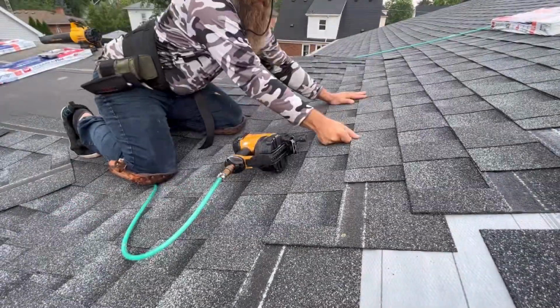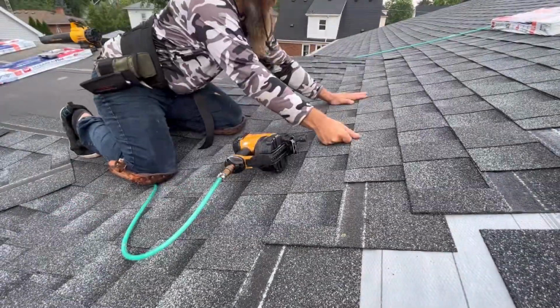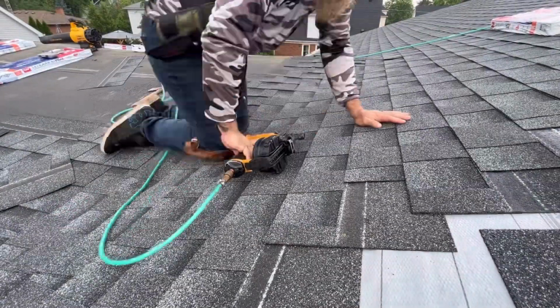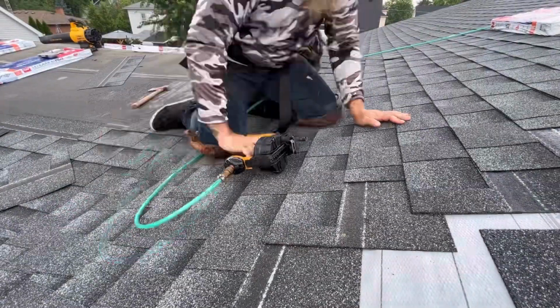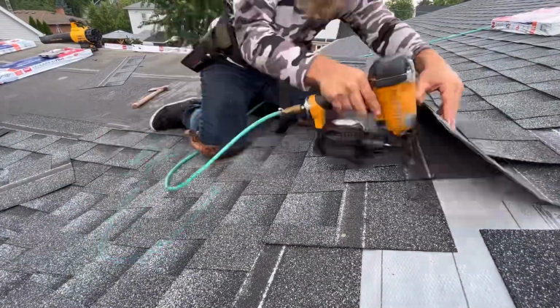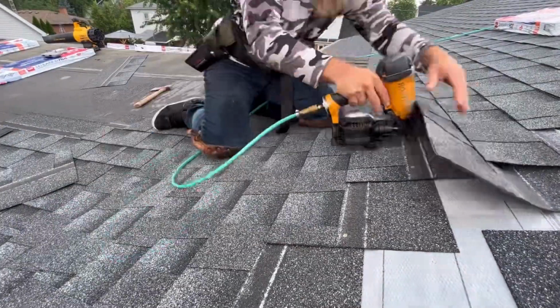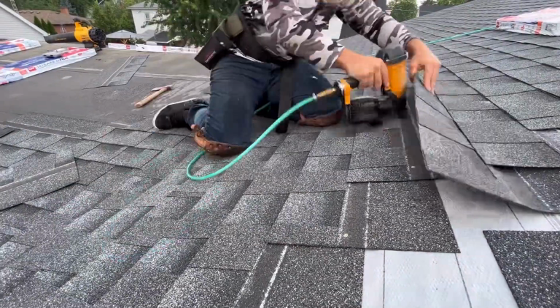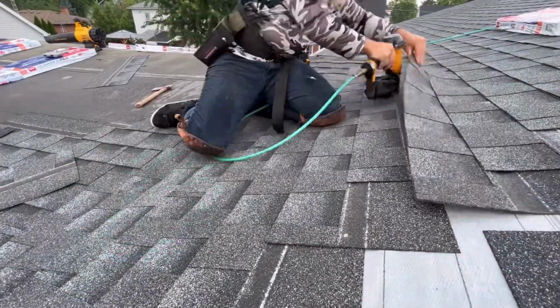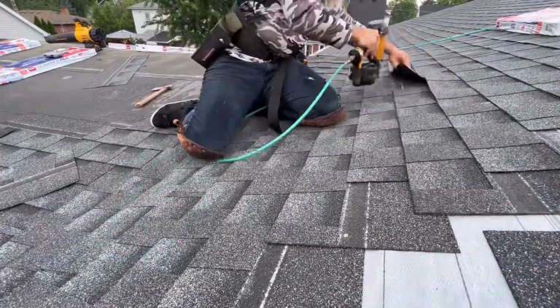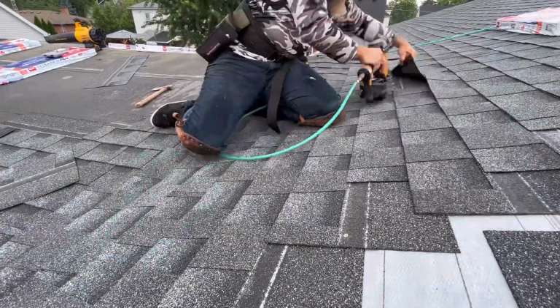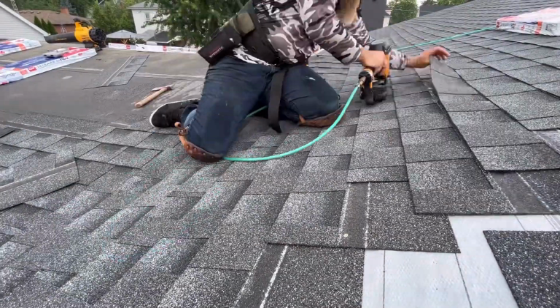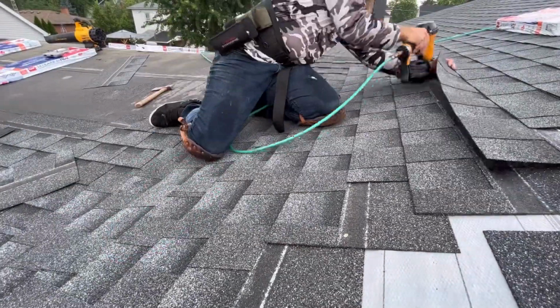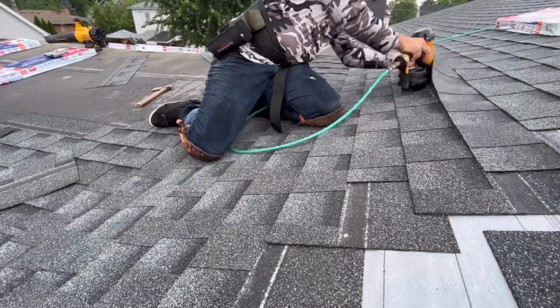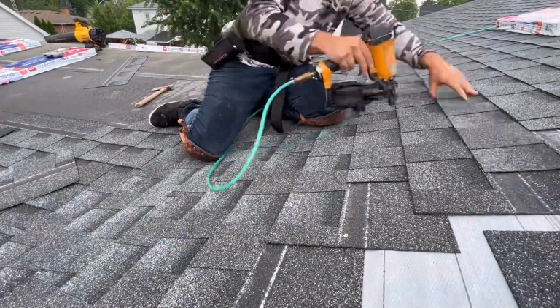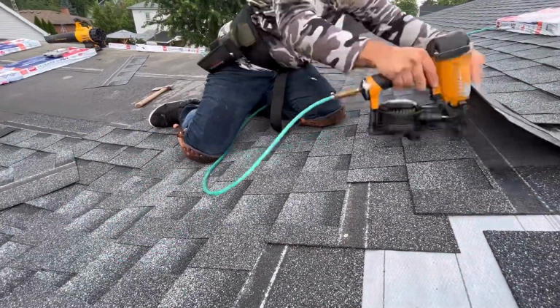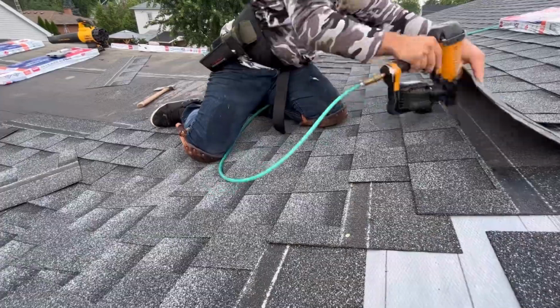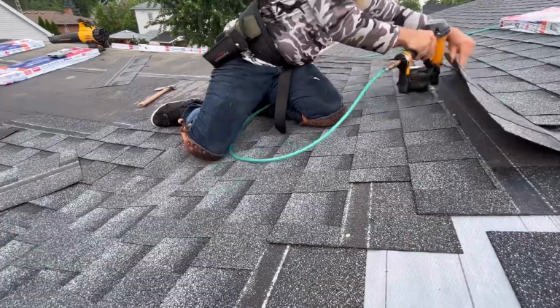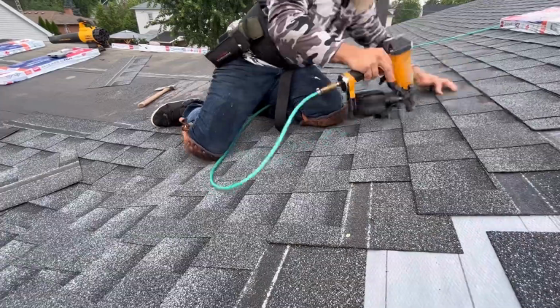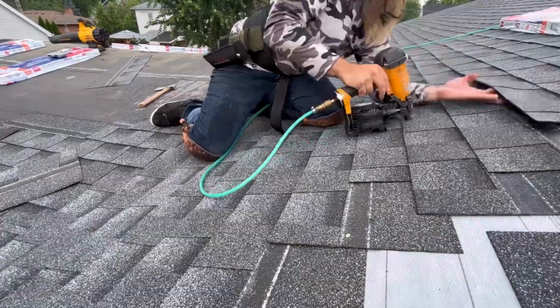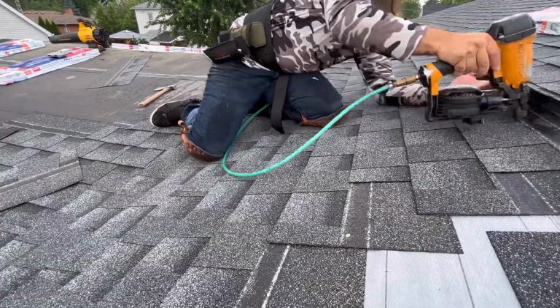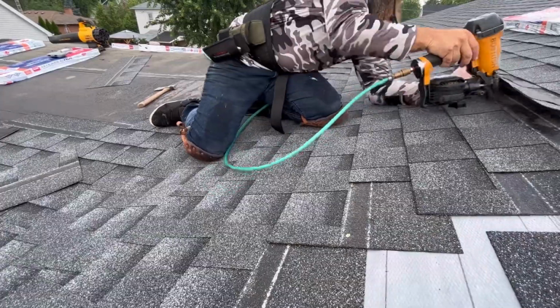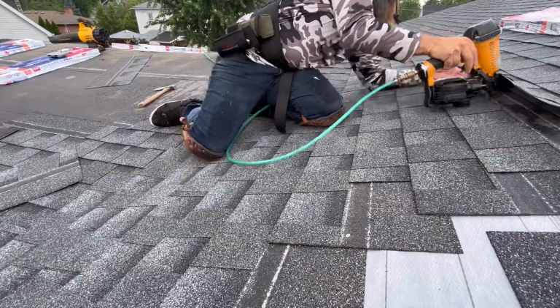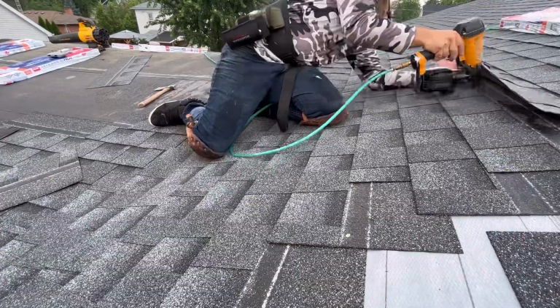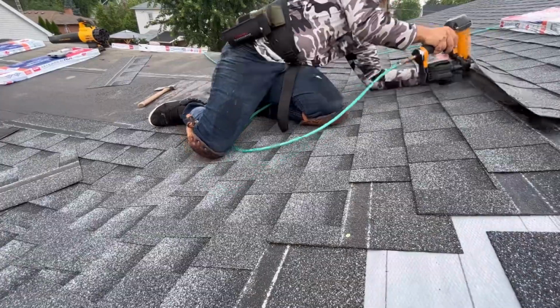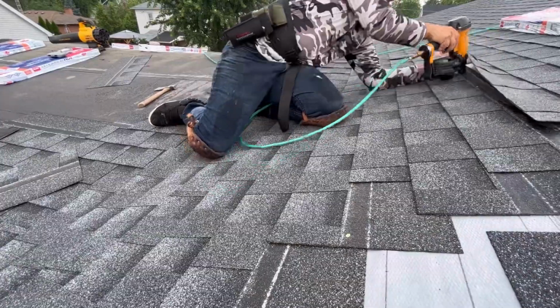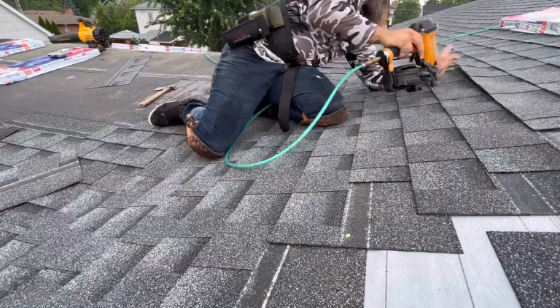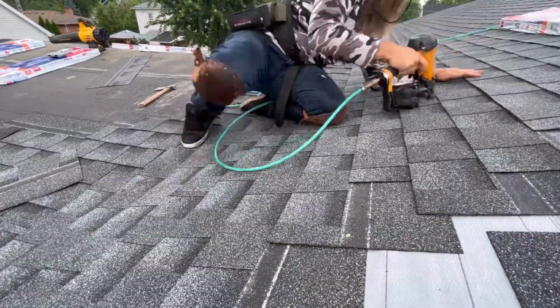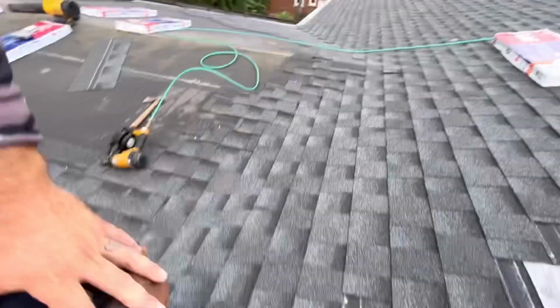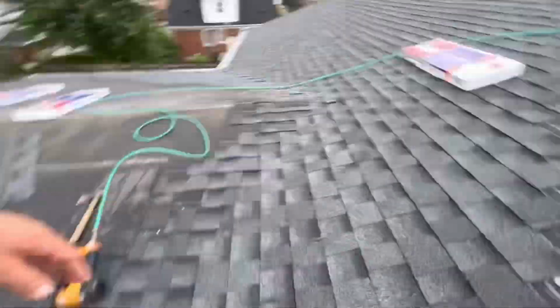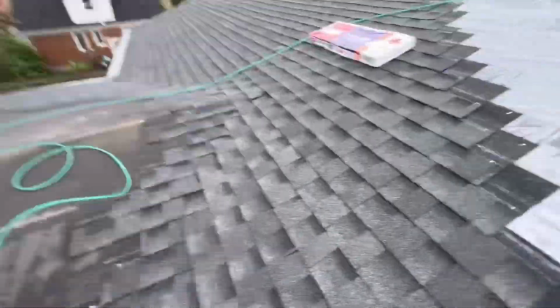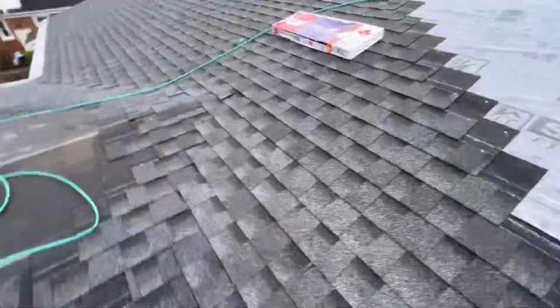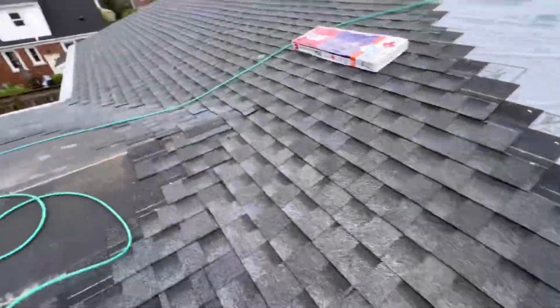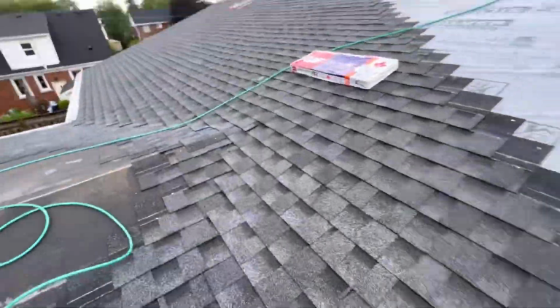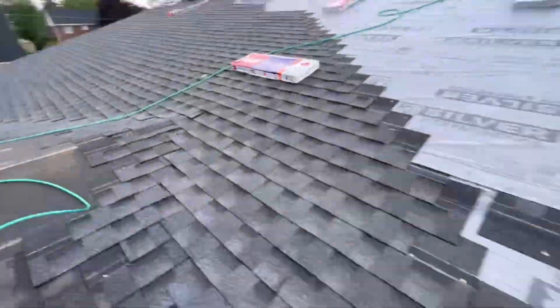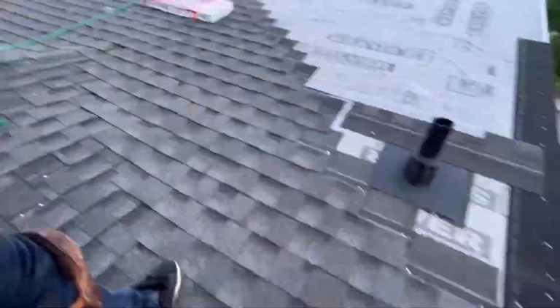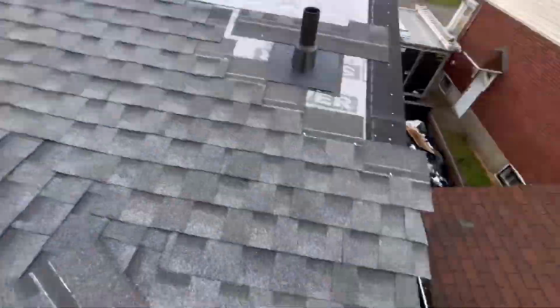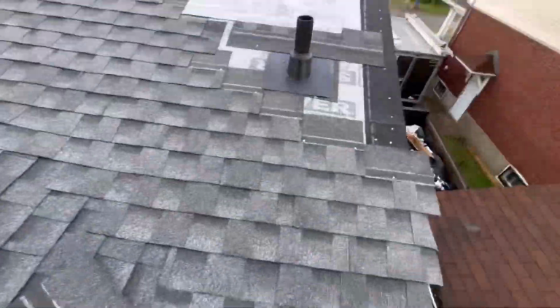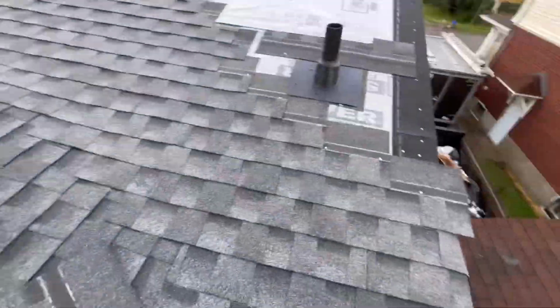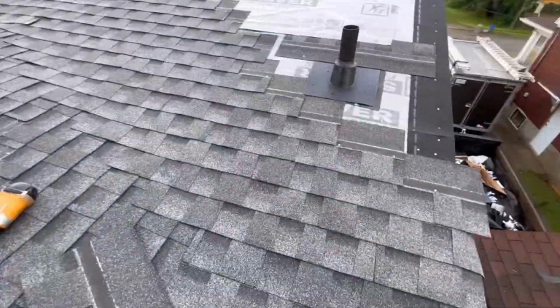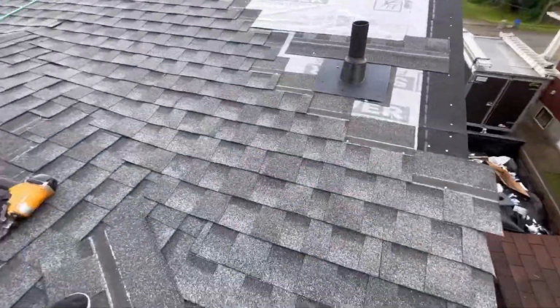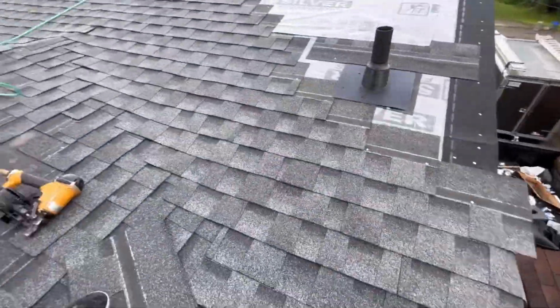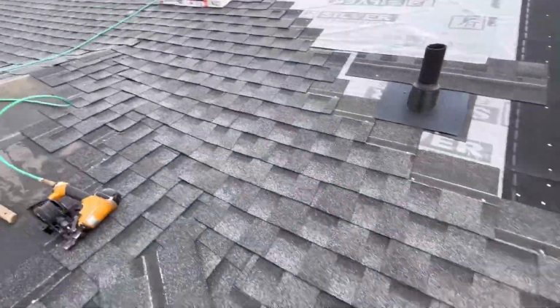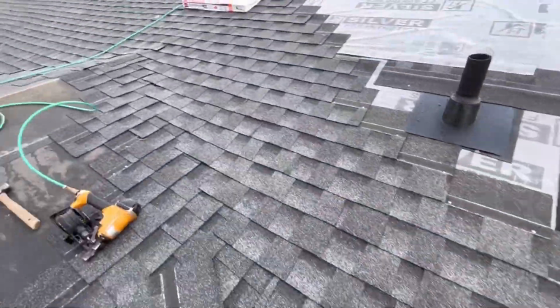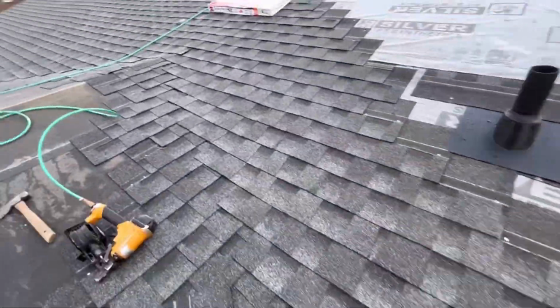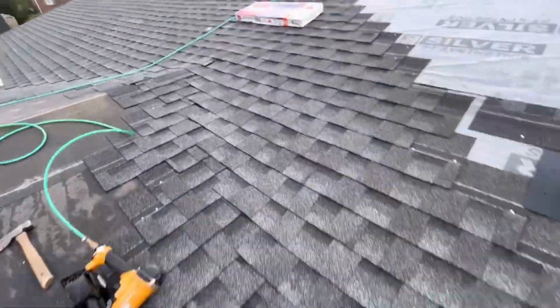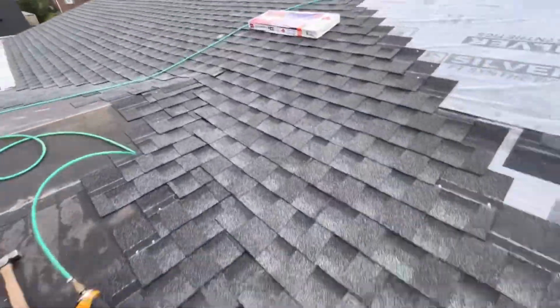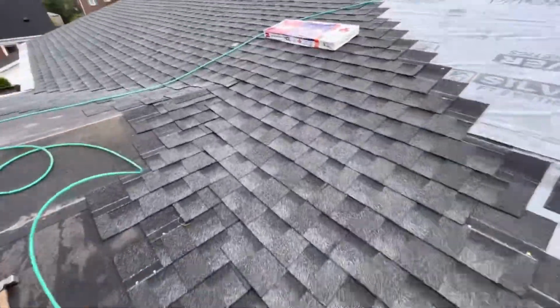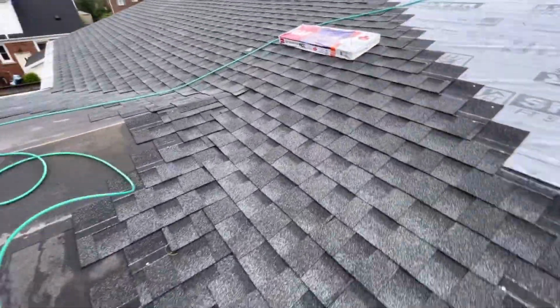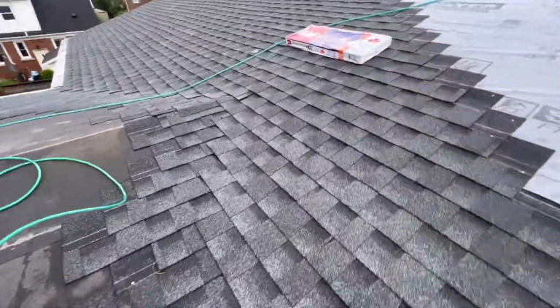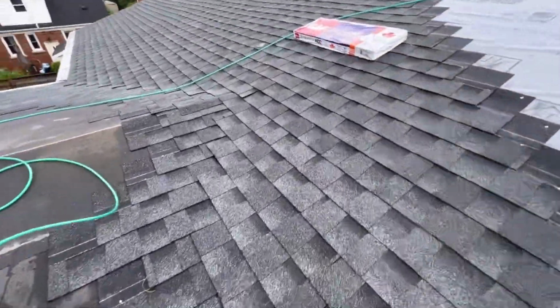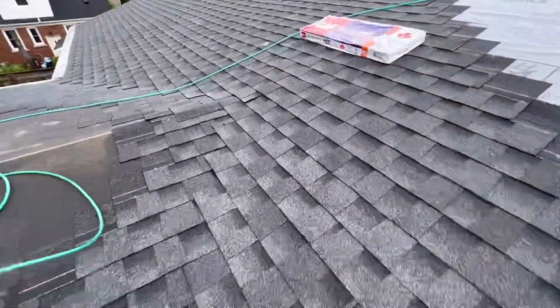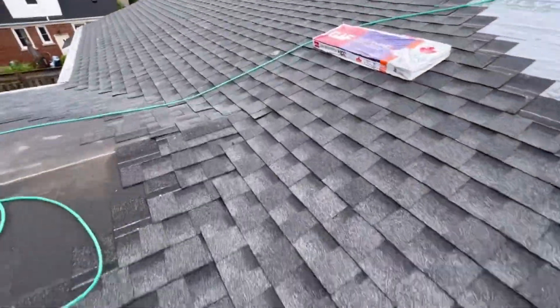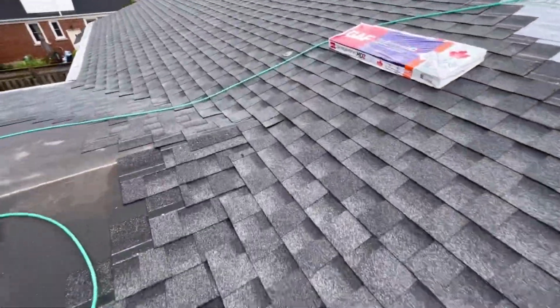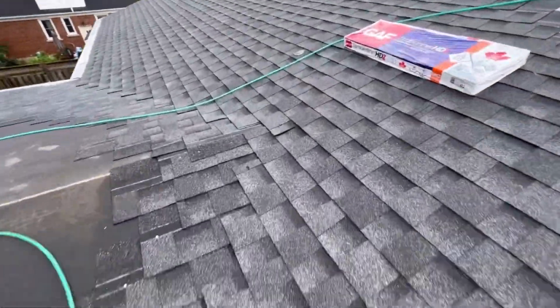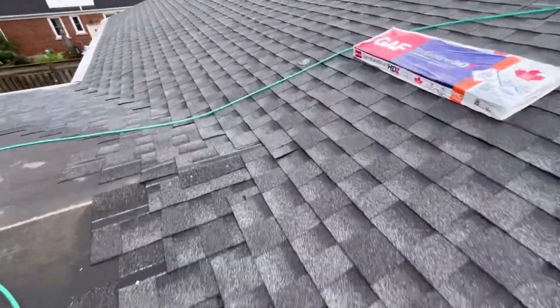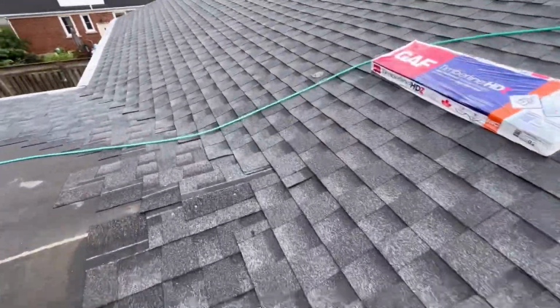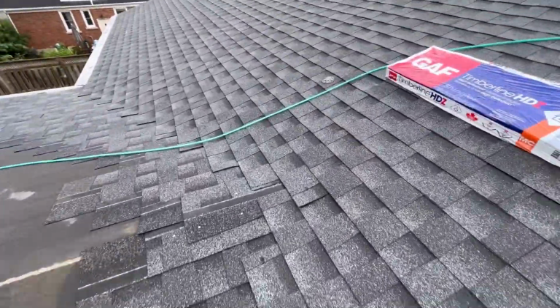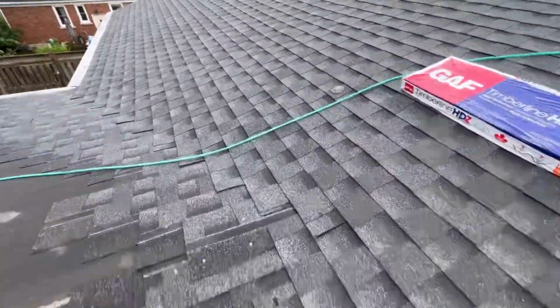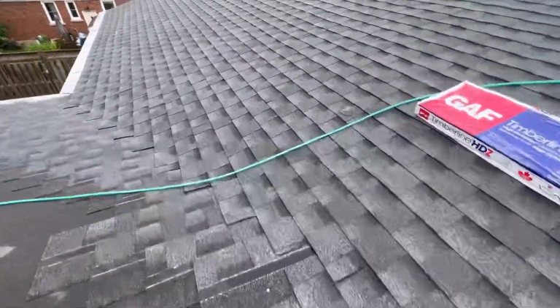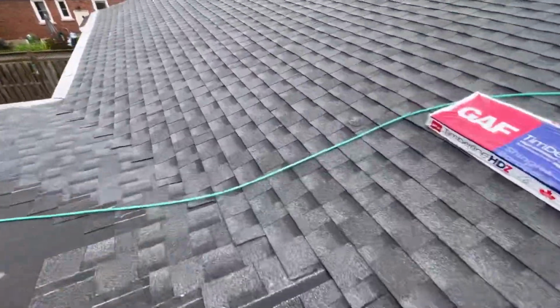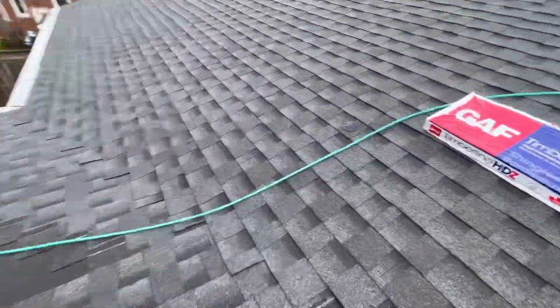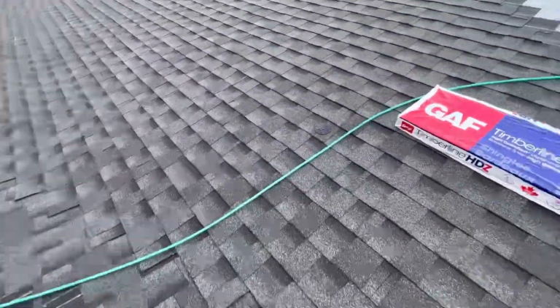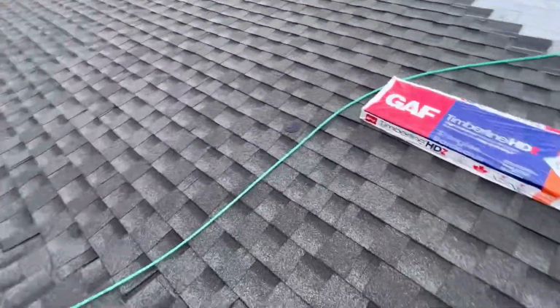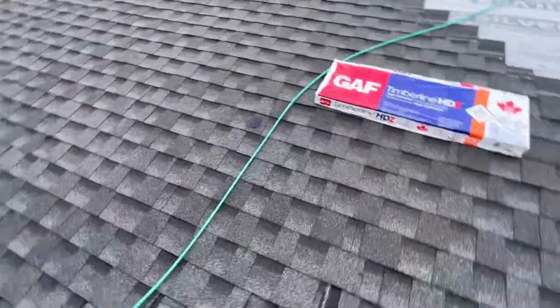As you can see, I have decently straight lines, mediocre nail placement — but let me guess, you do it different.